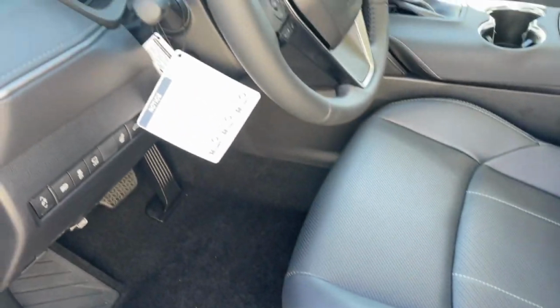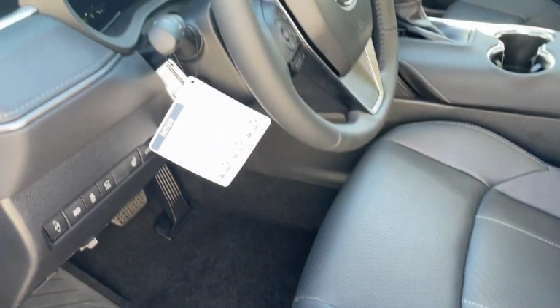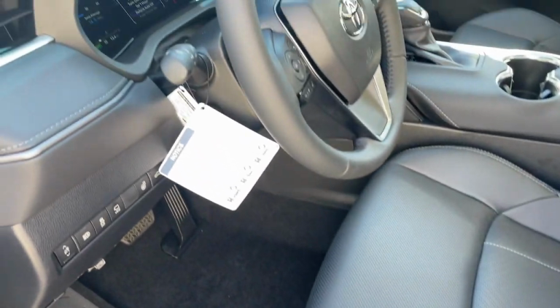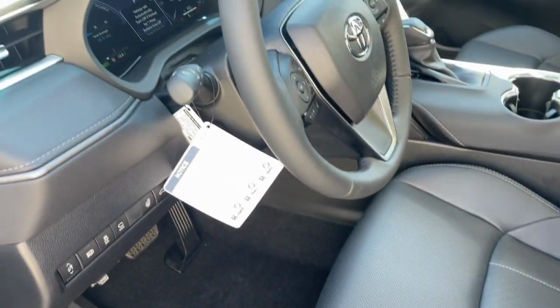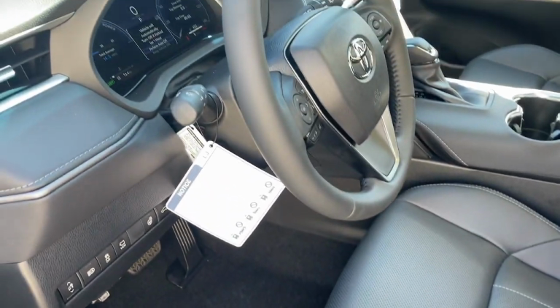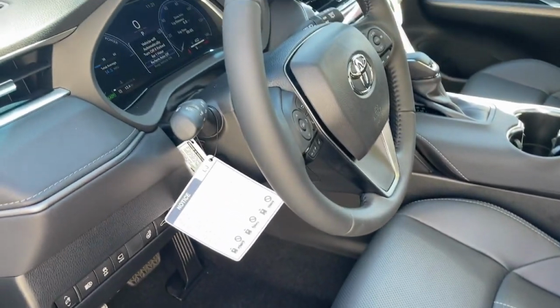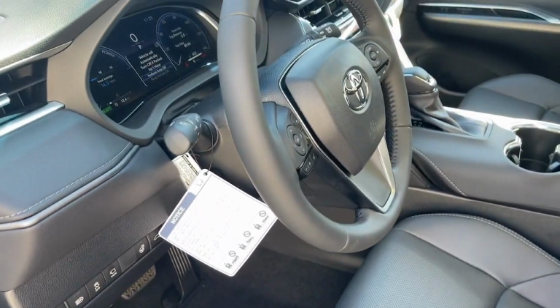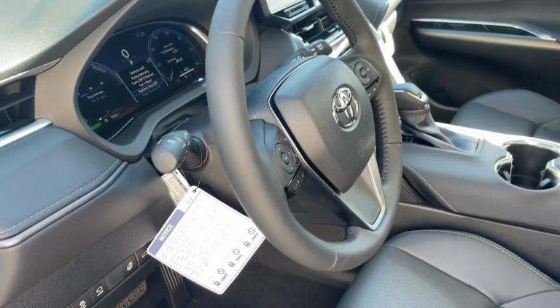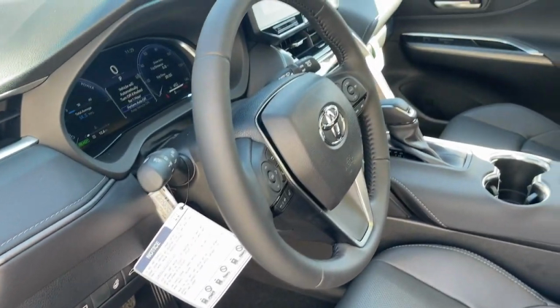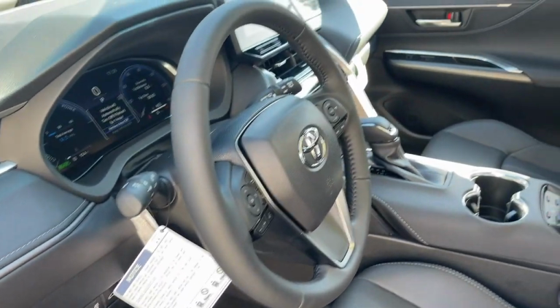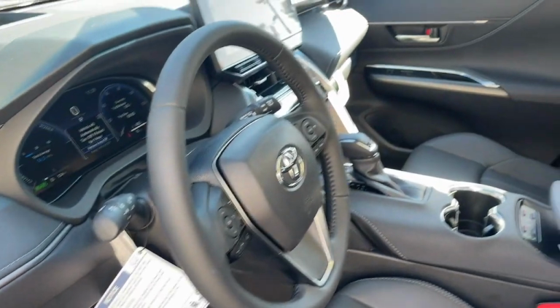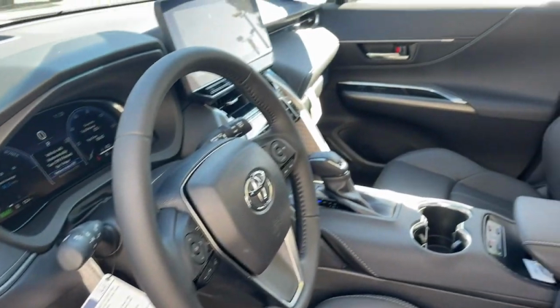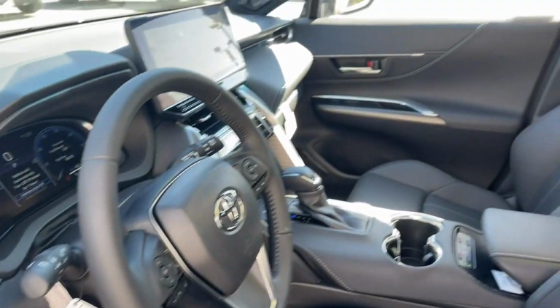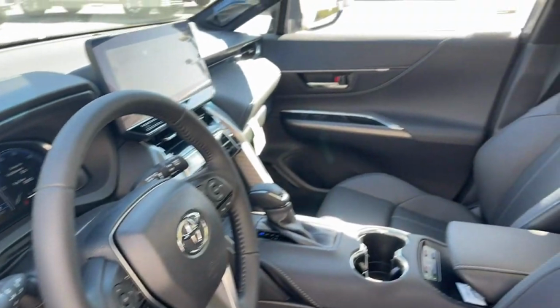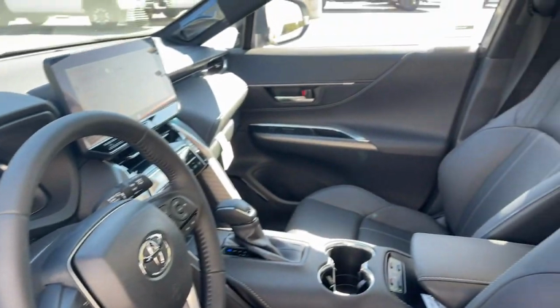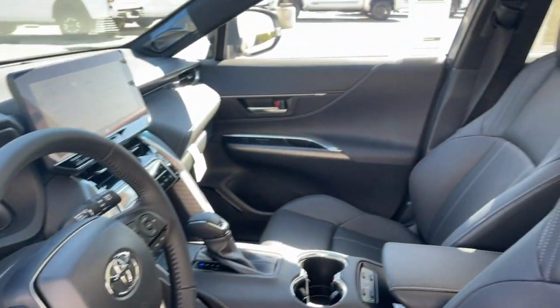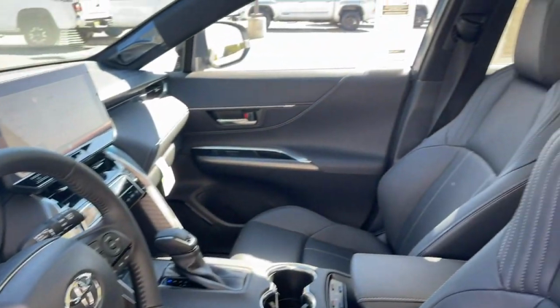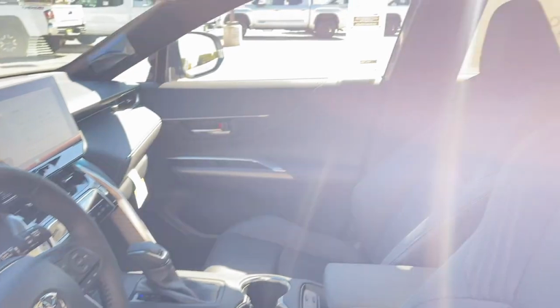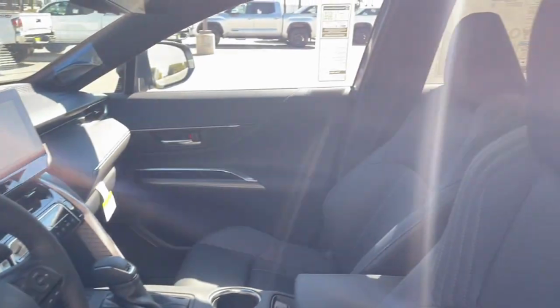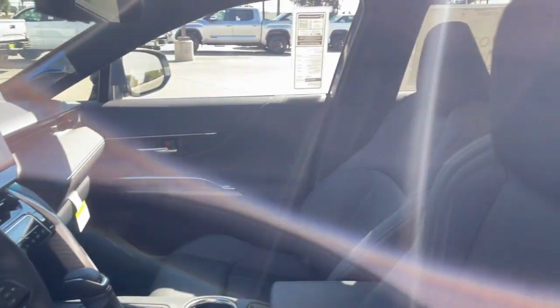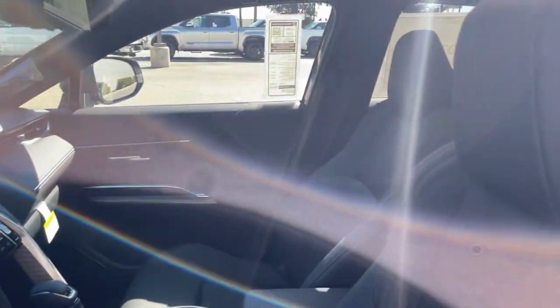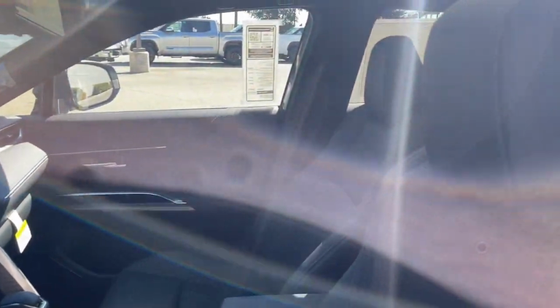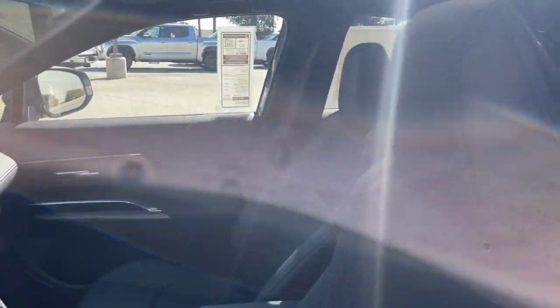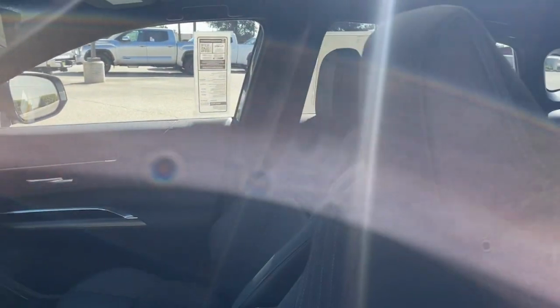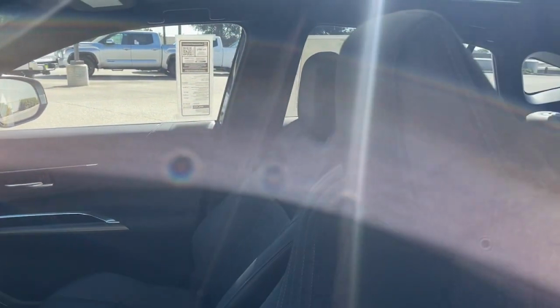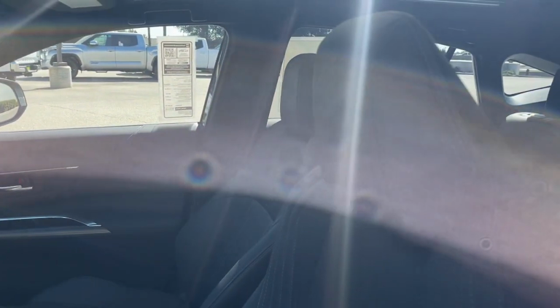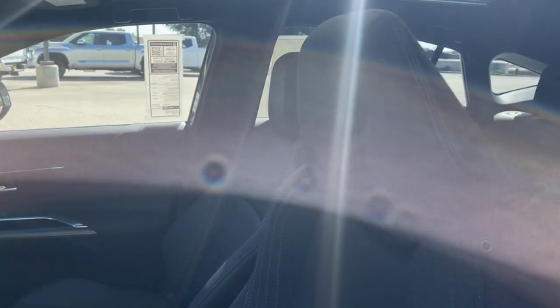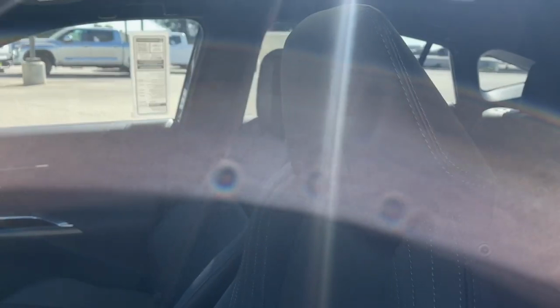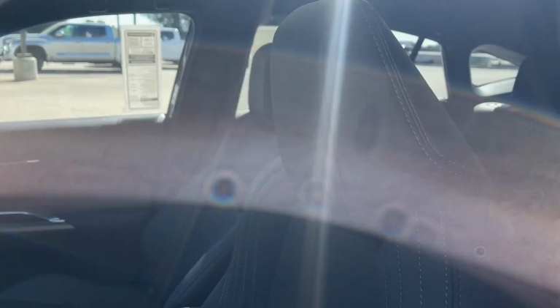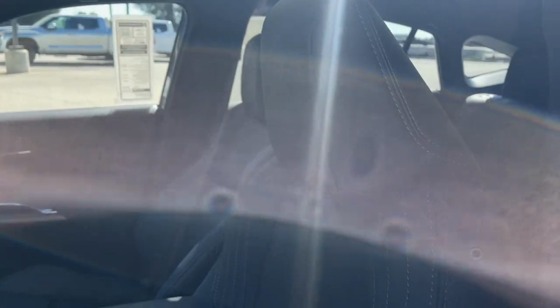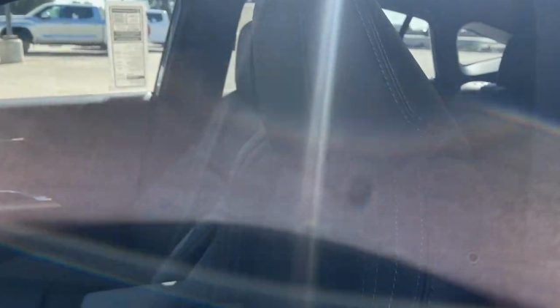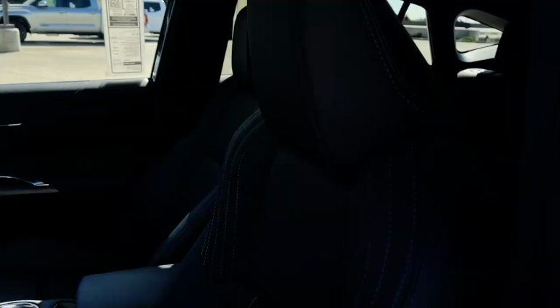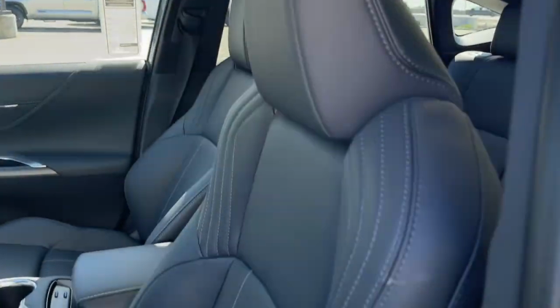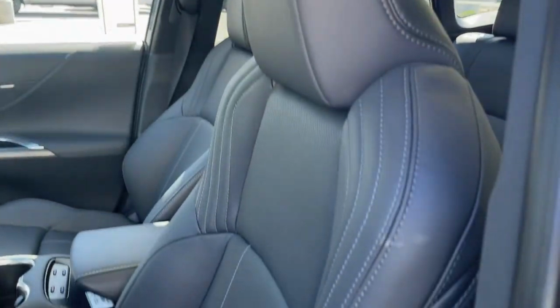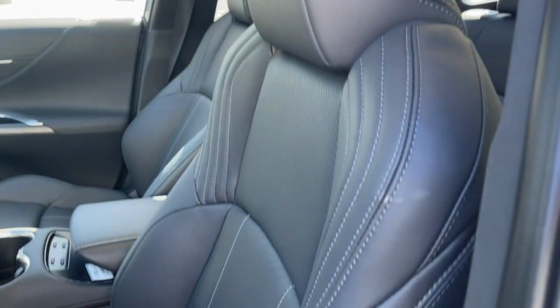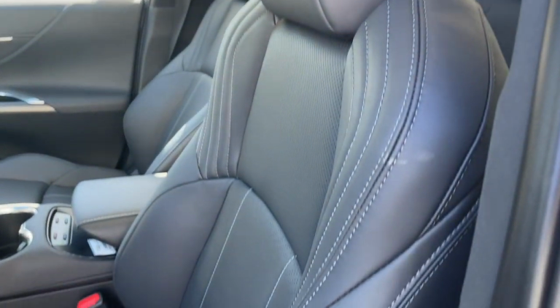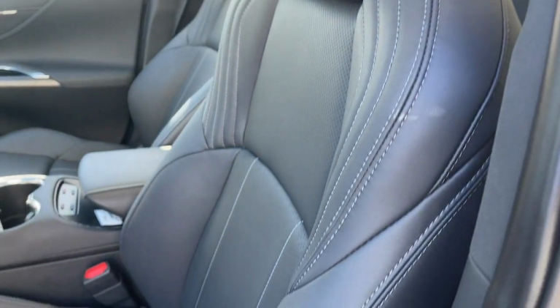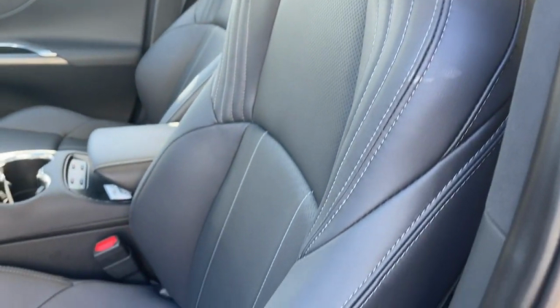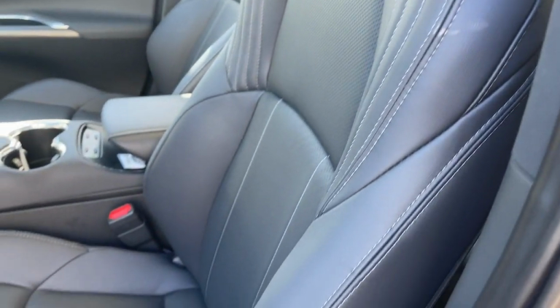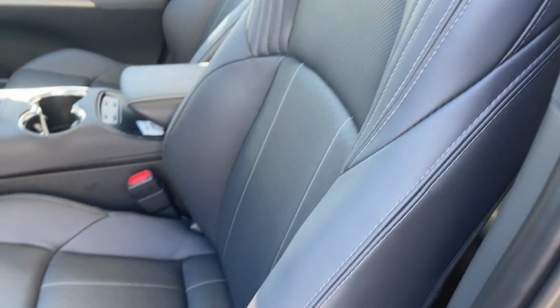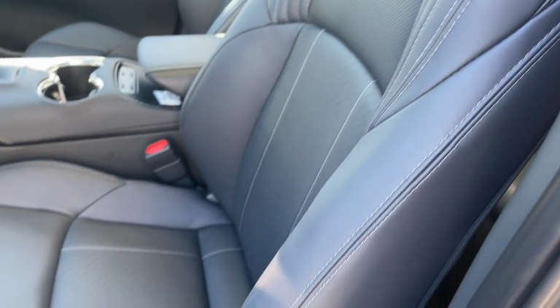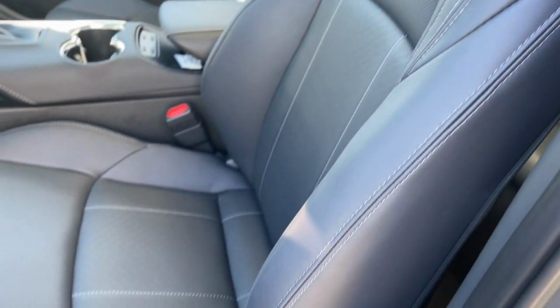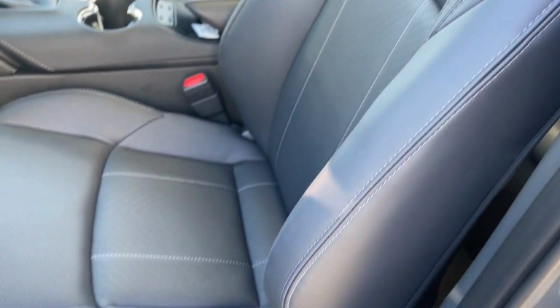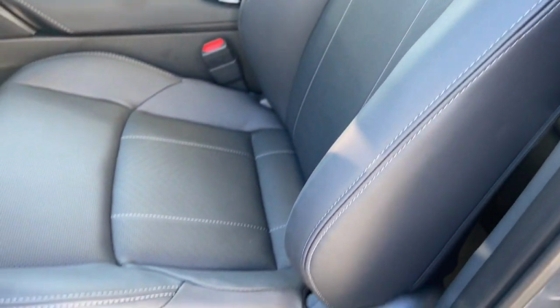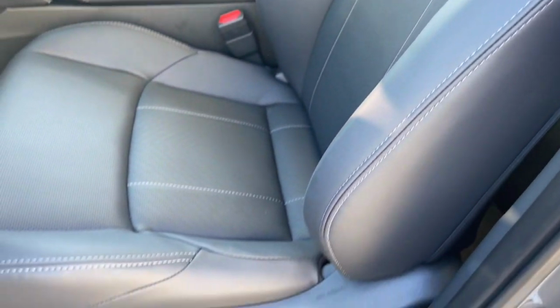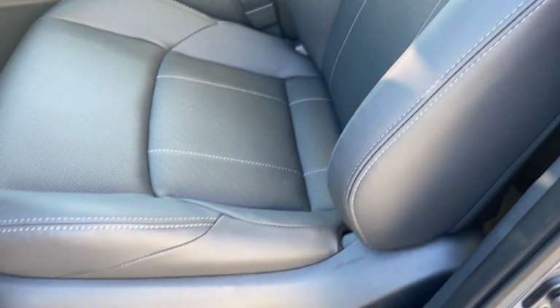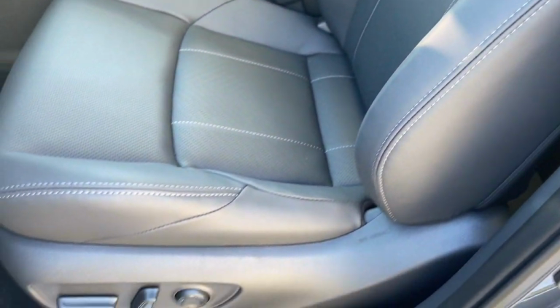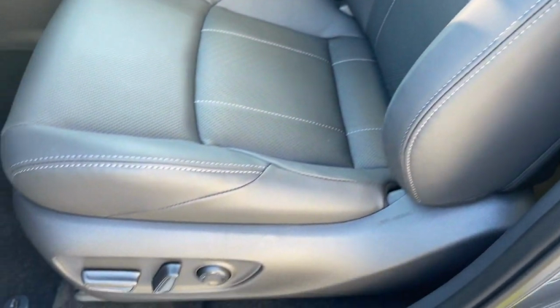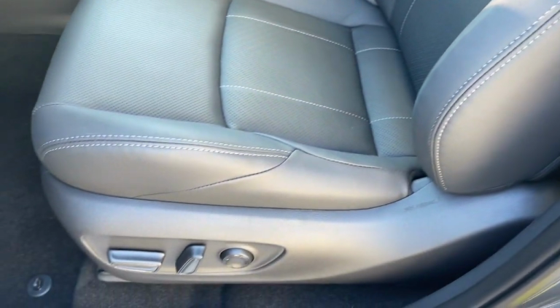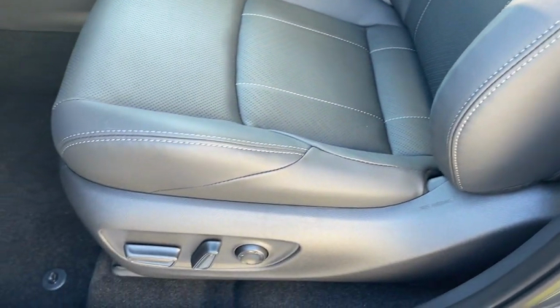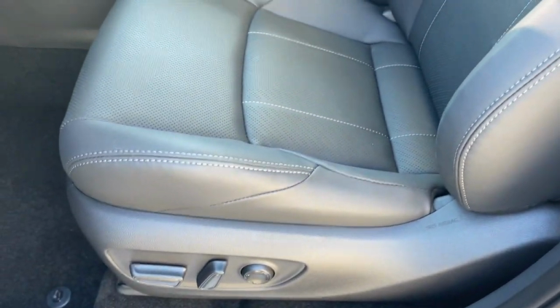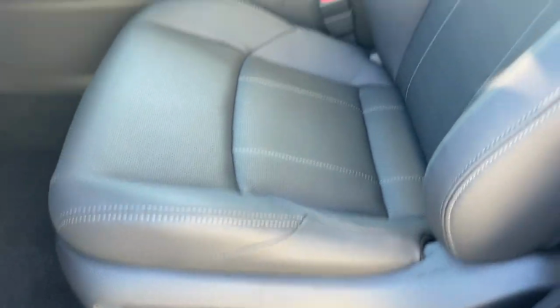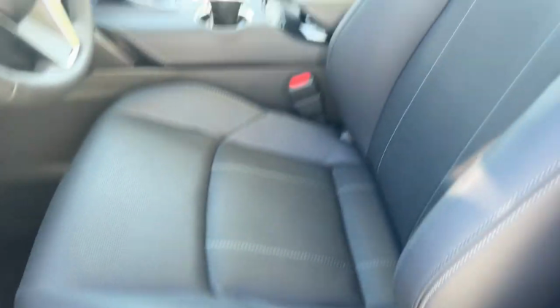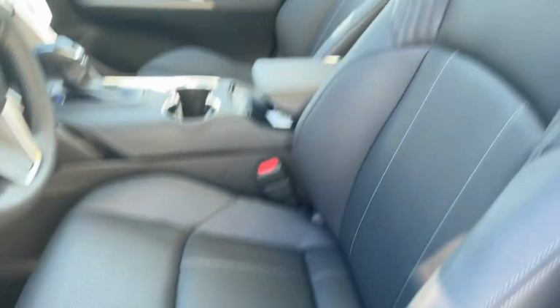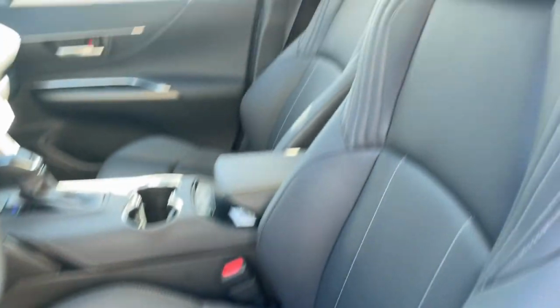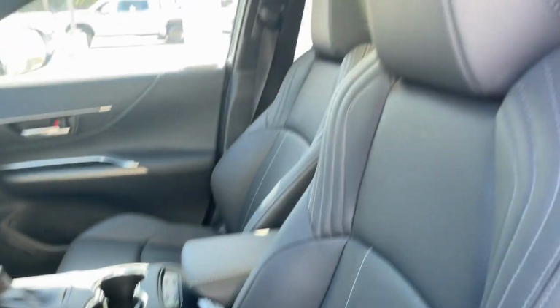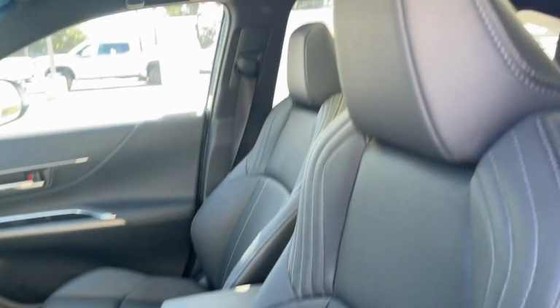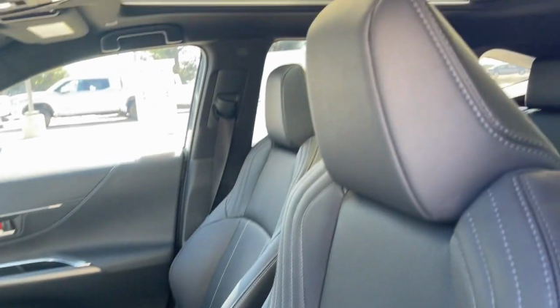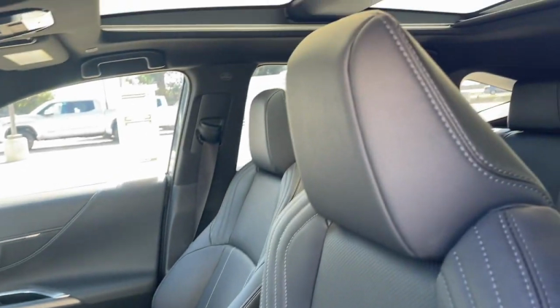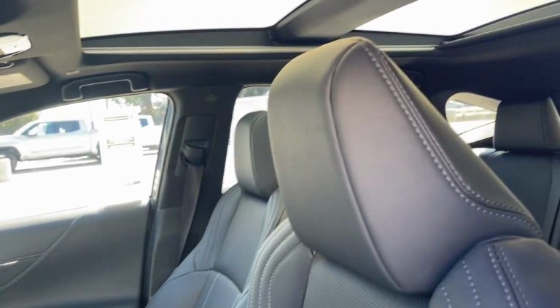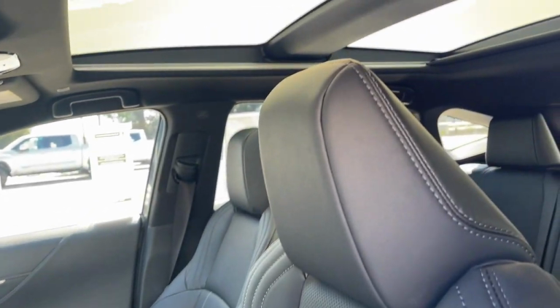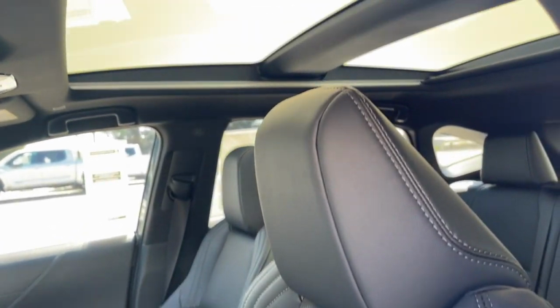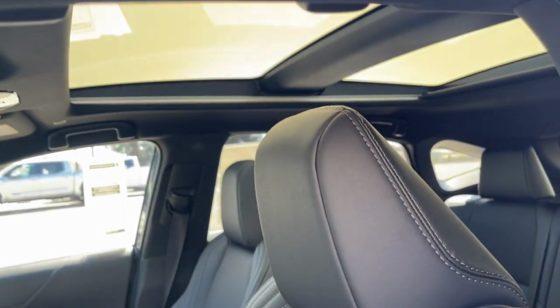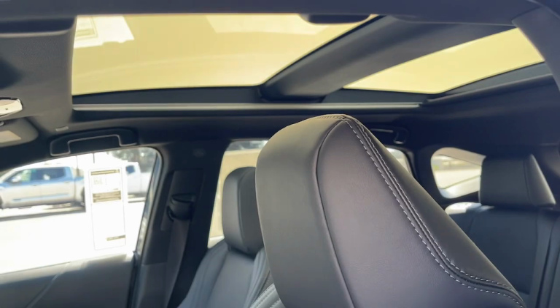We discover the pleasure of travel in this passenger-focused Venza. Come in for a test drive. Our team will make it the best part of your day.